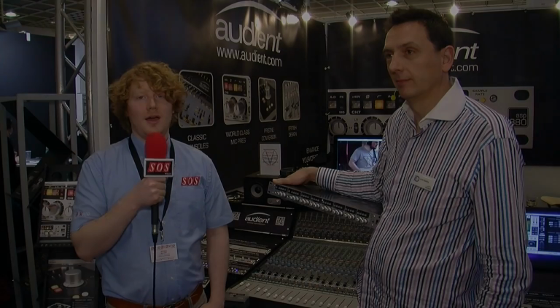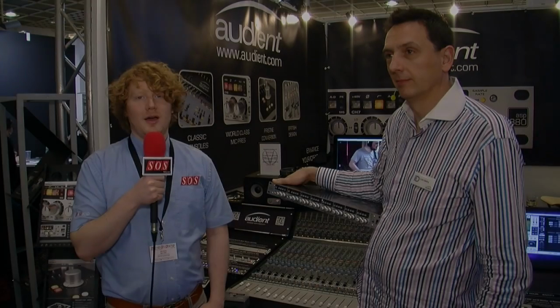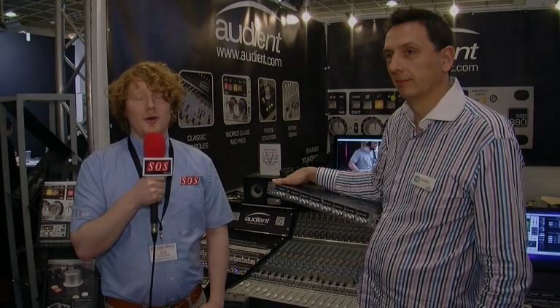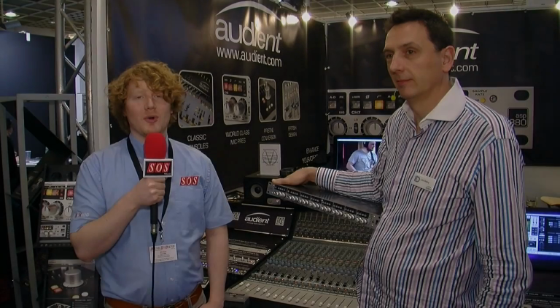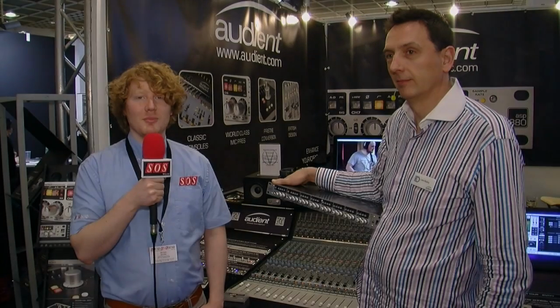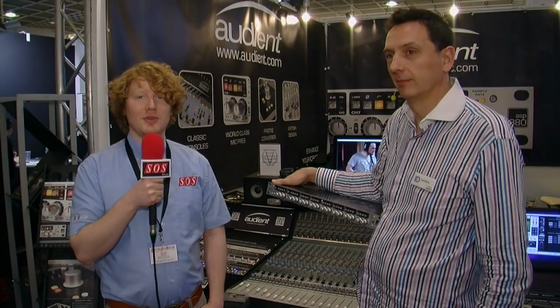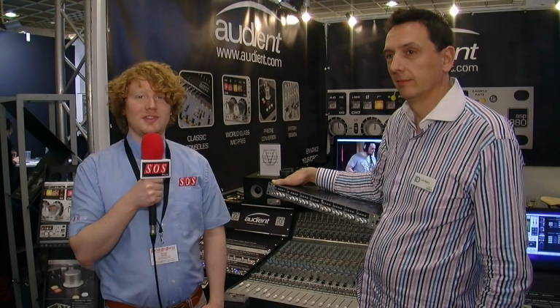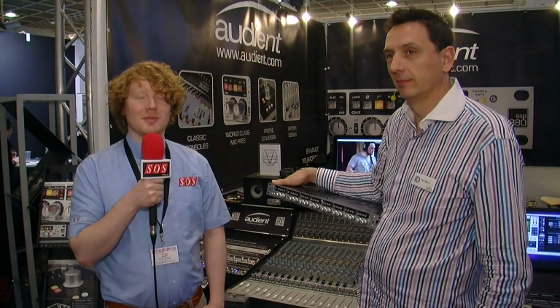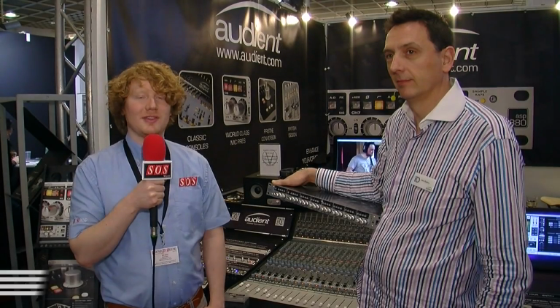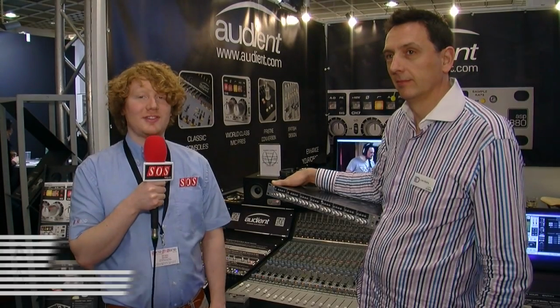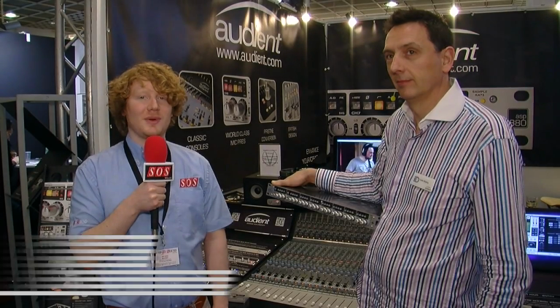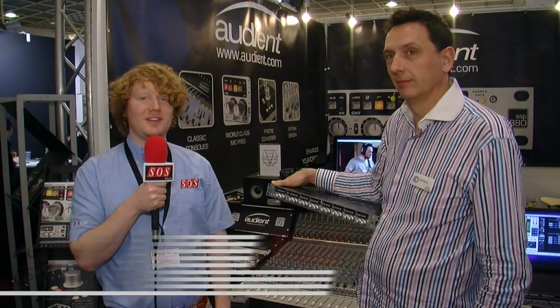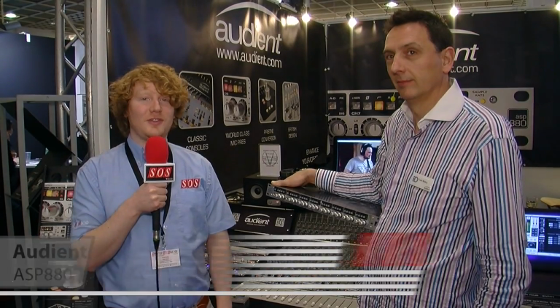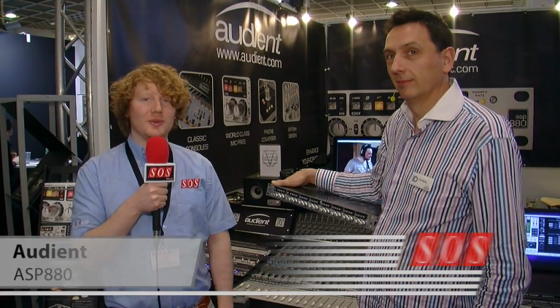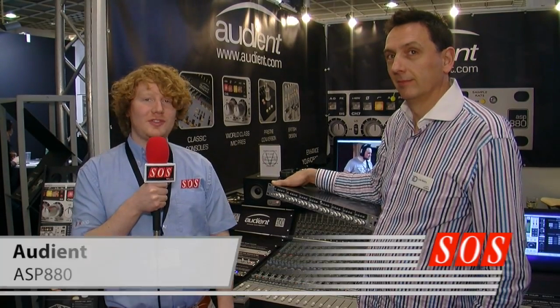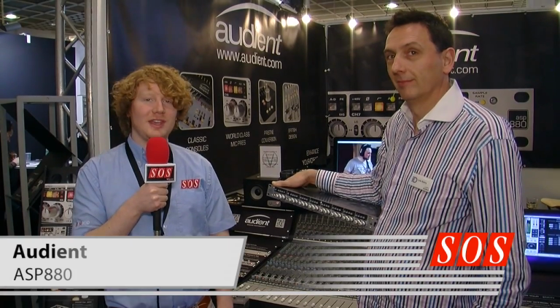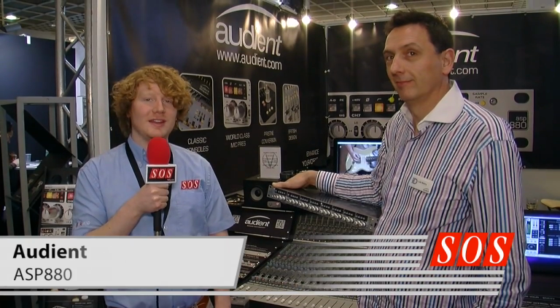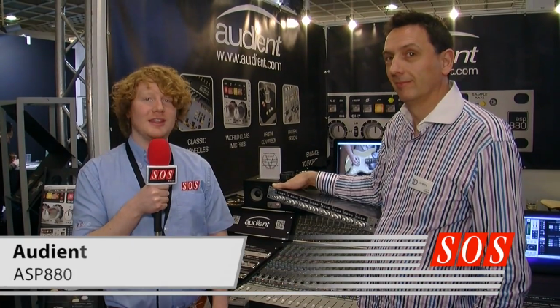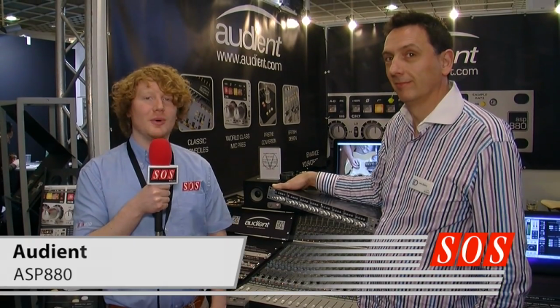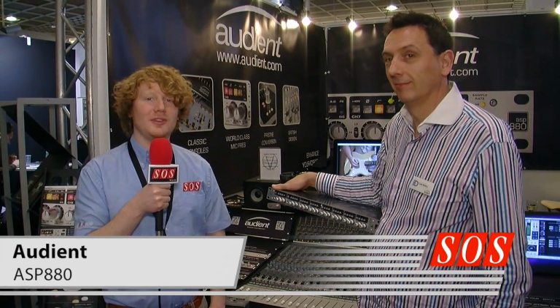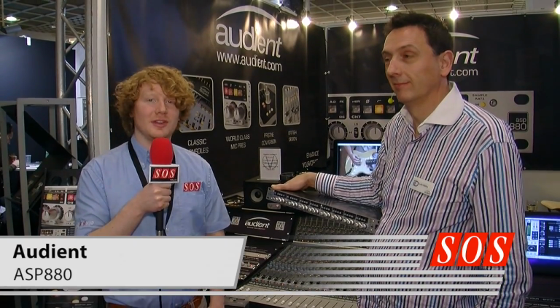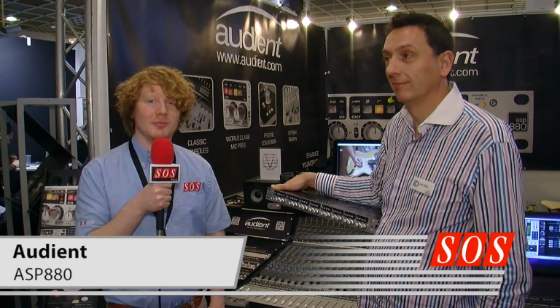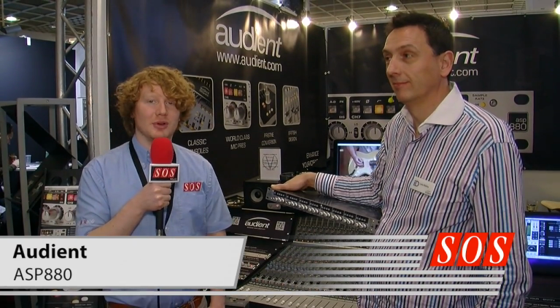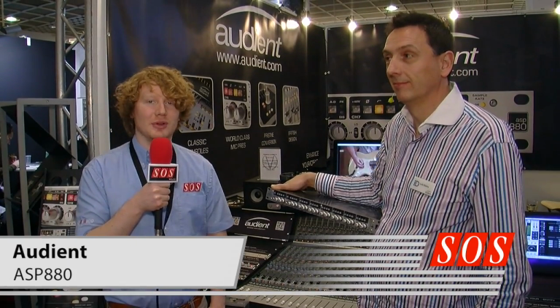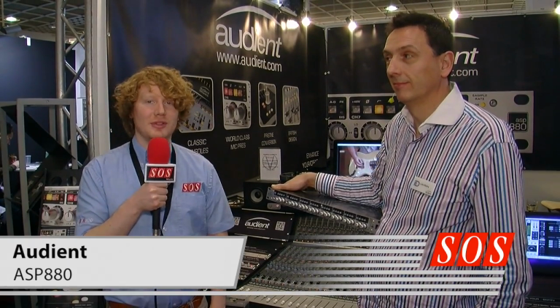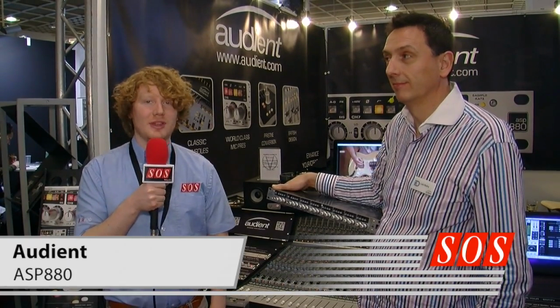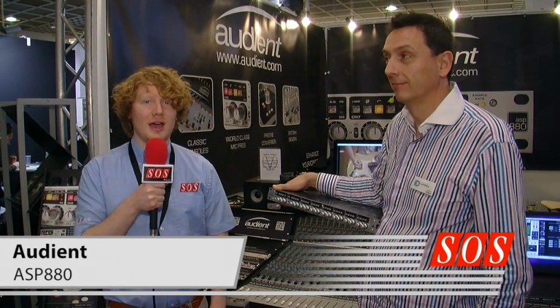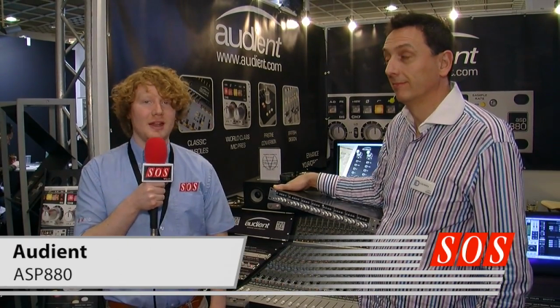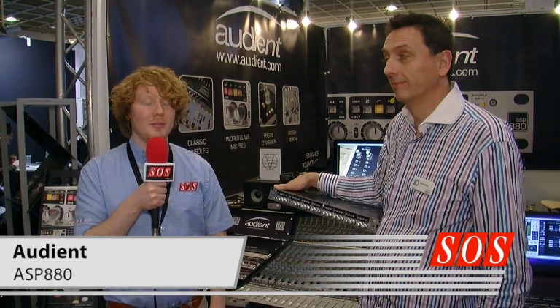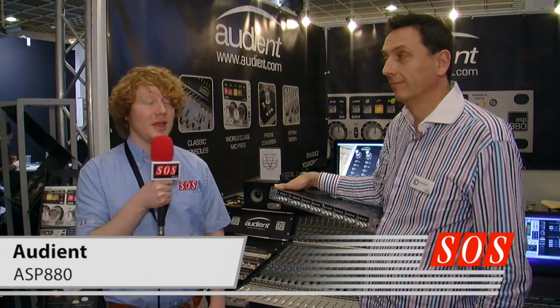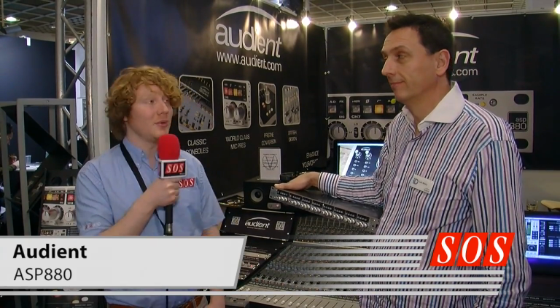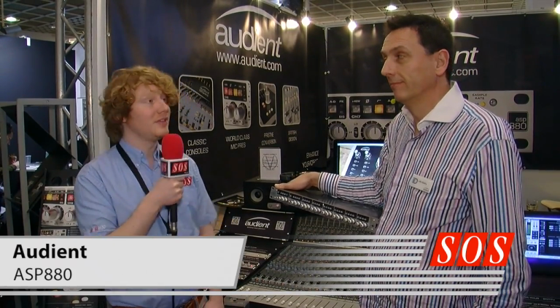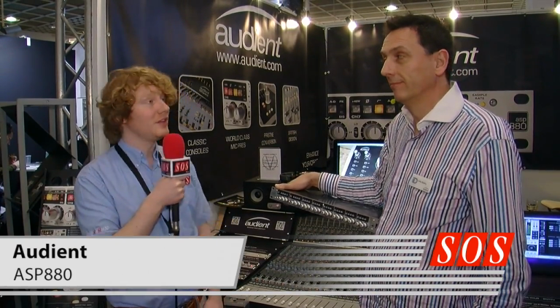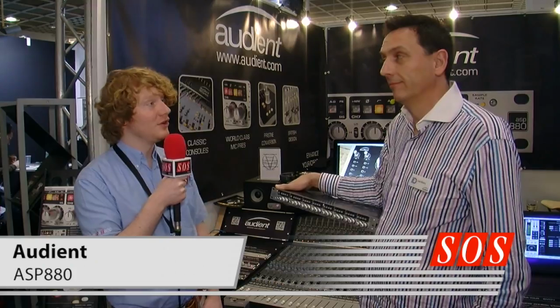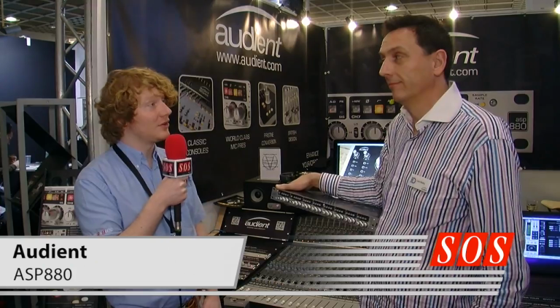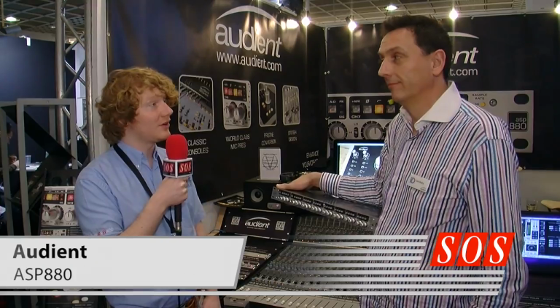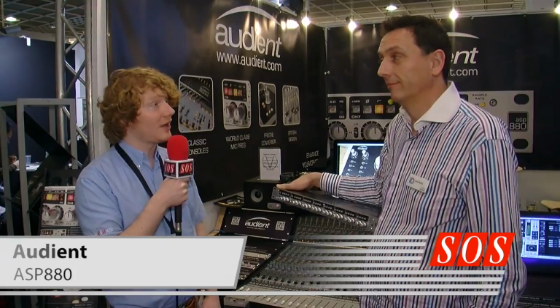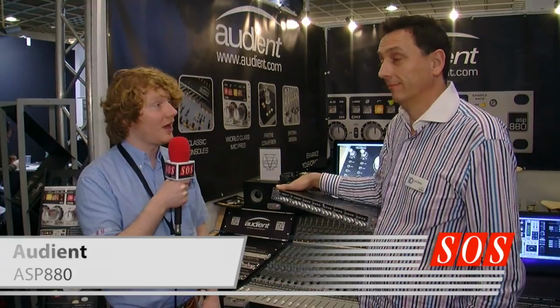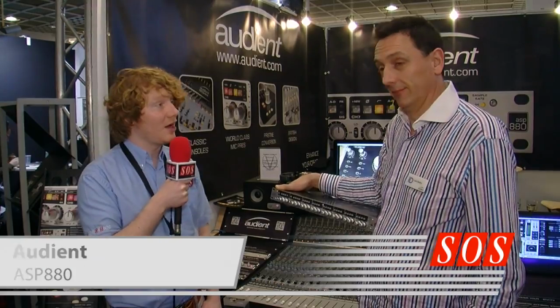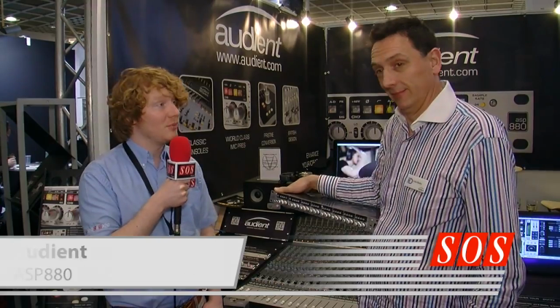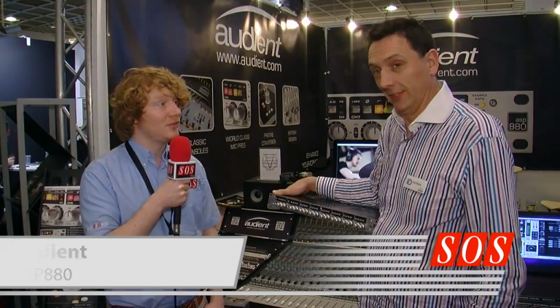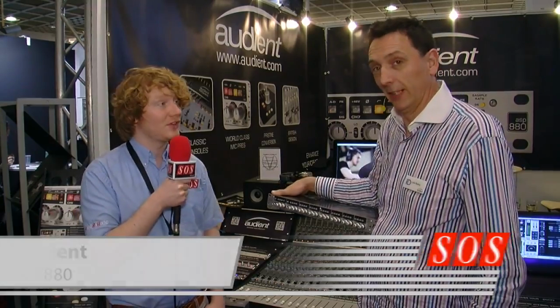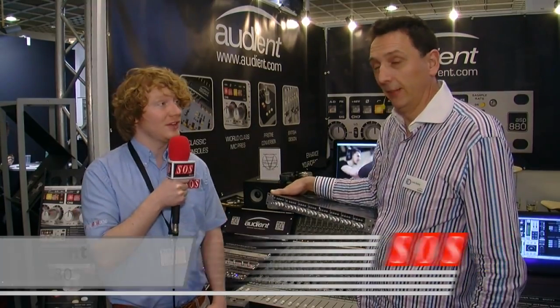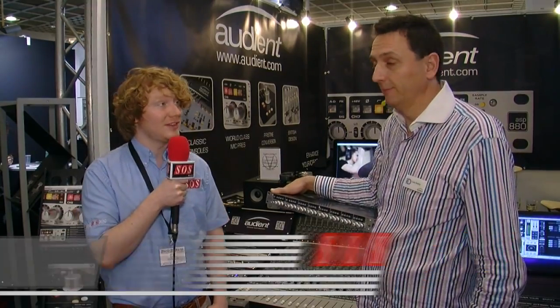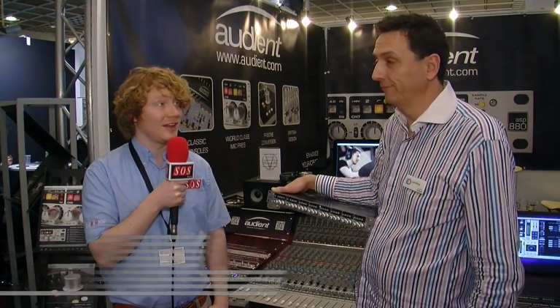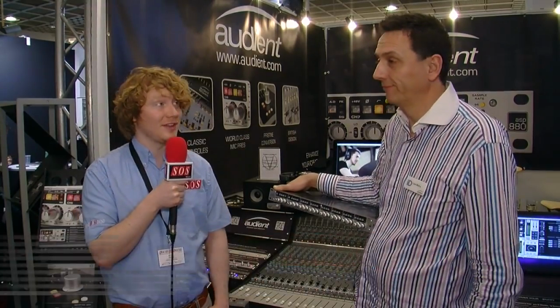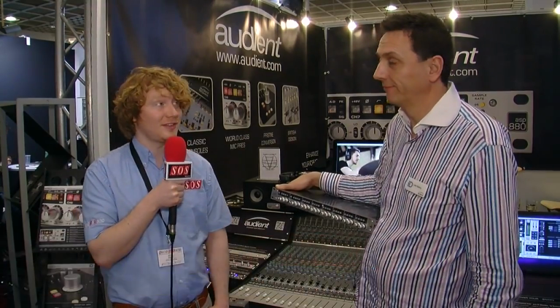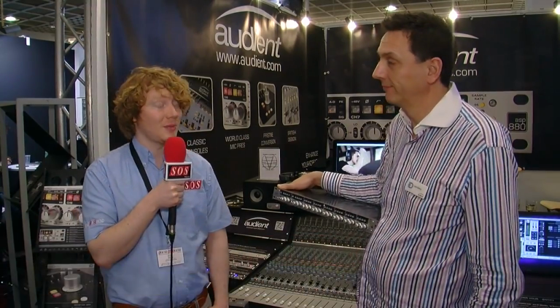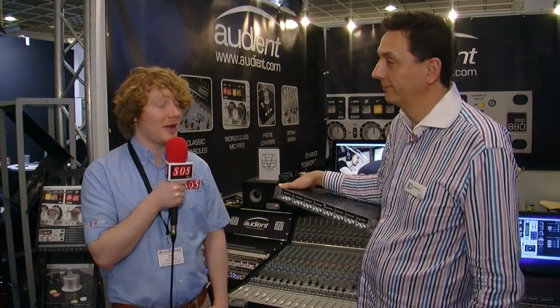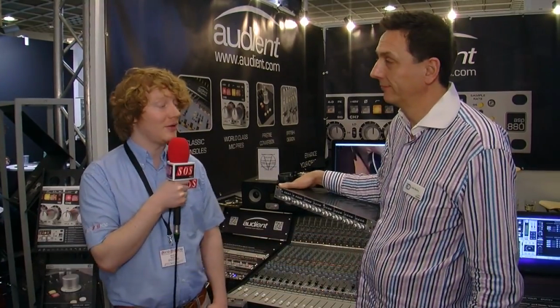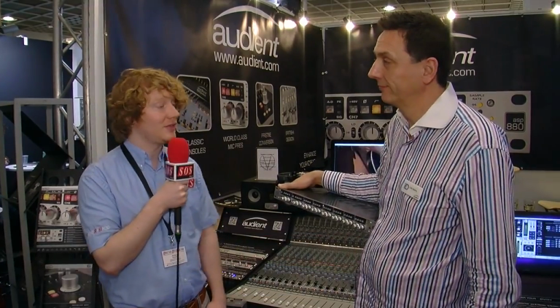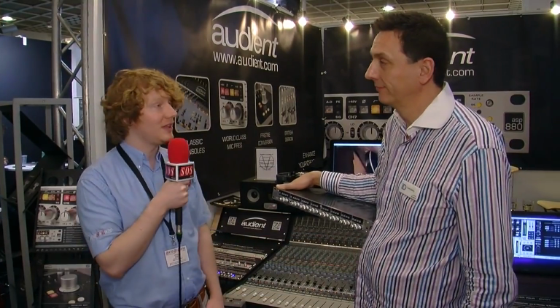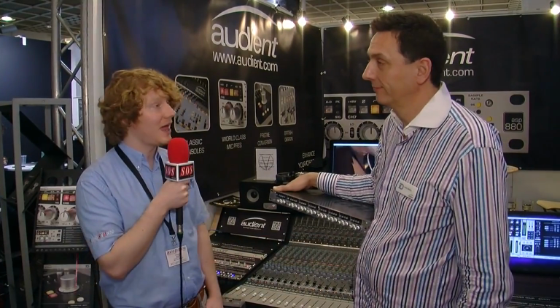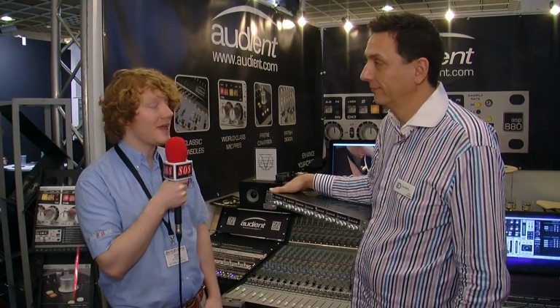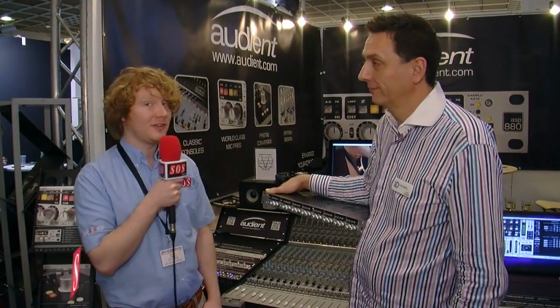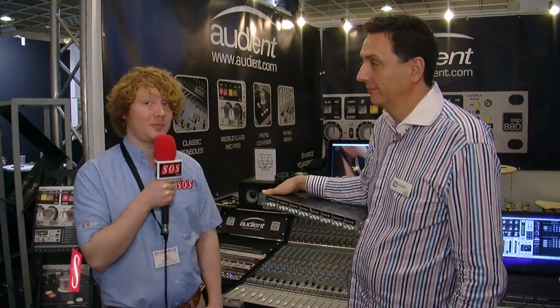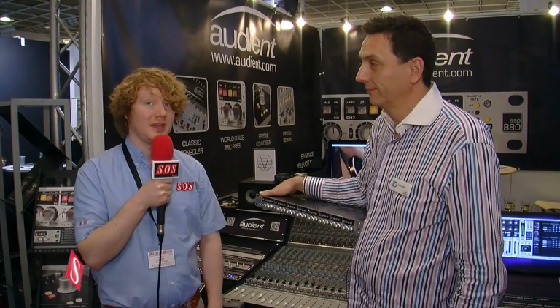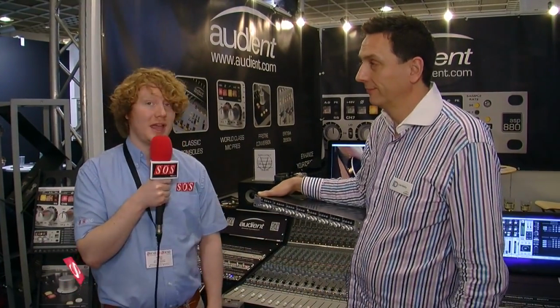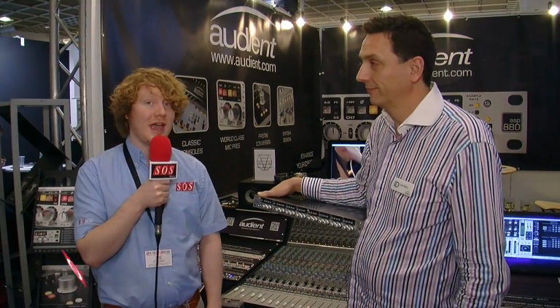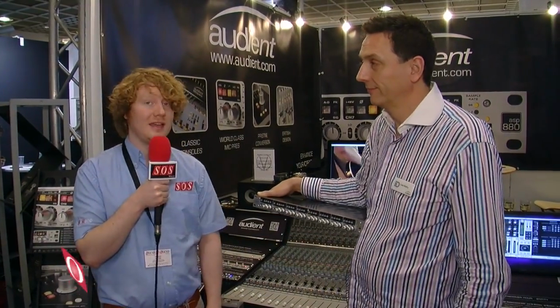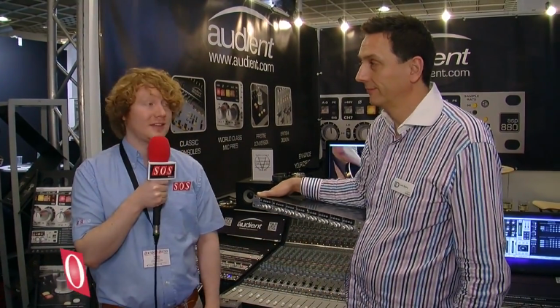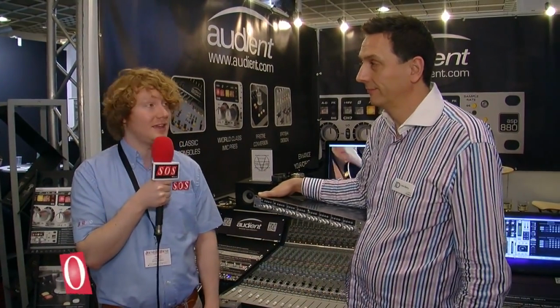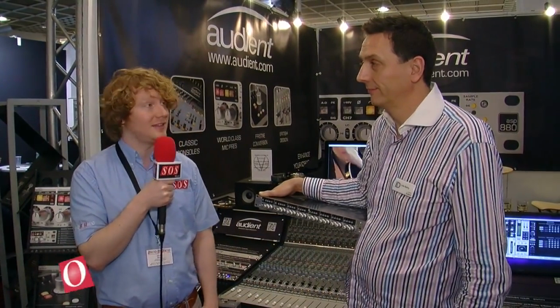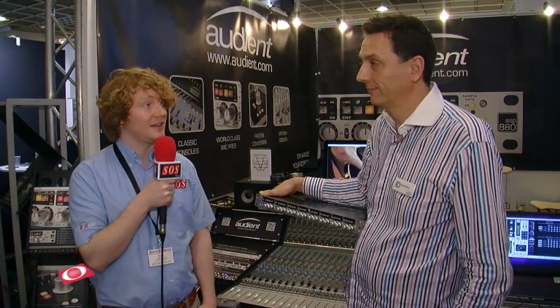We're at Music Master 2014 at the Audient booth, and I'm here with Luke, who's going to tell us about the ASP880.